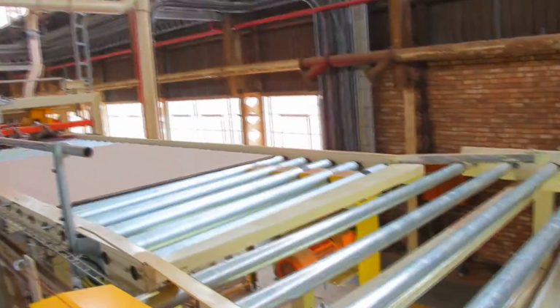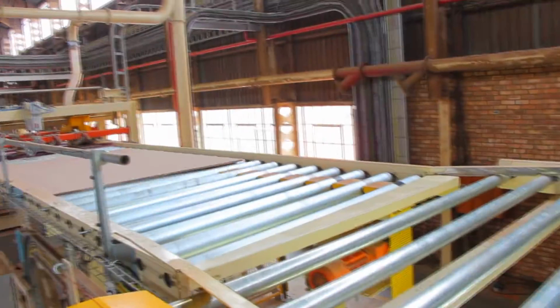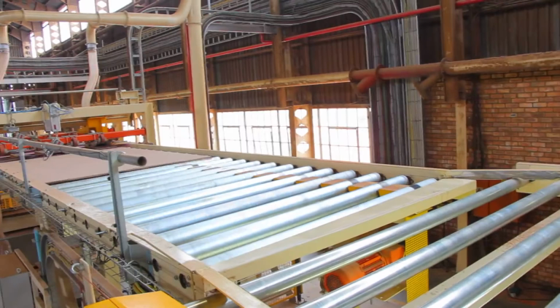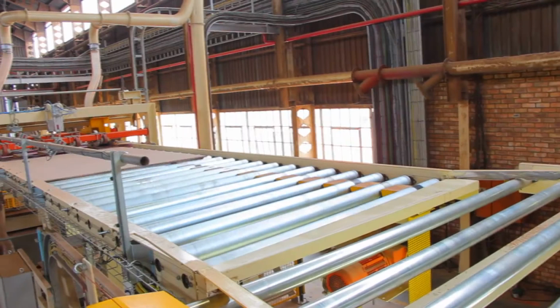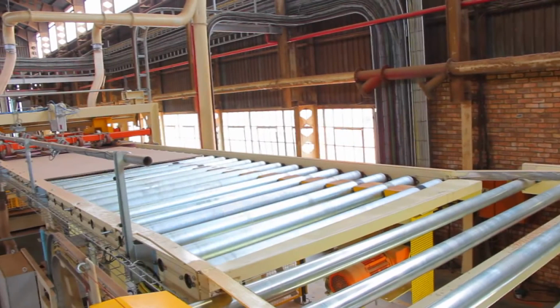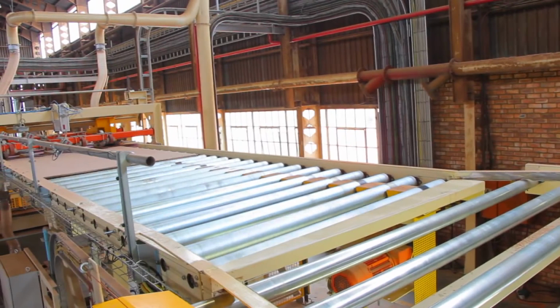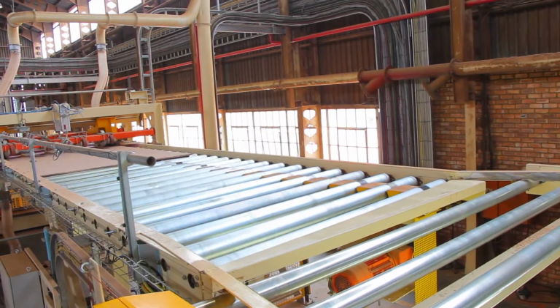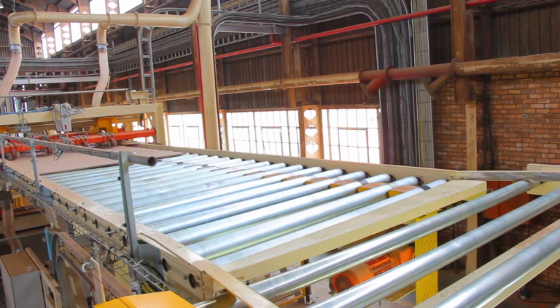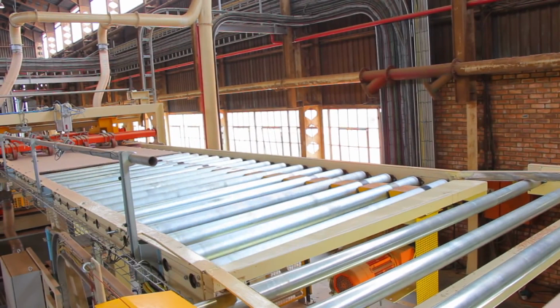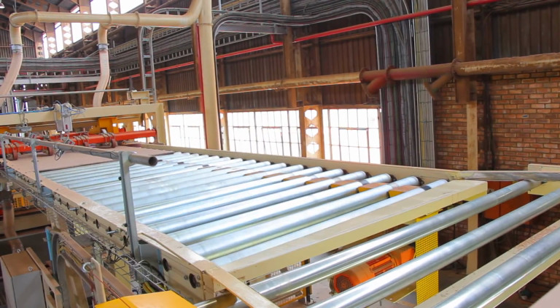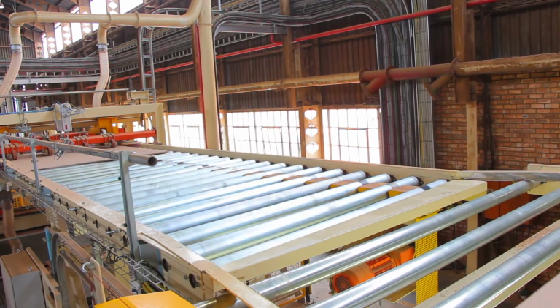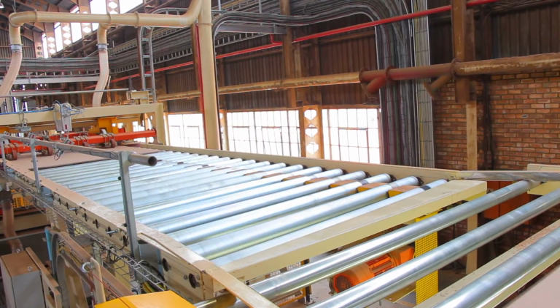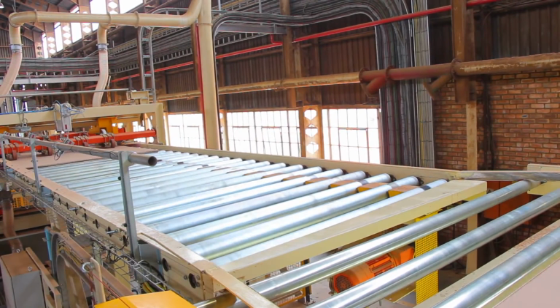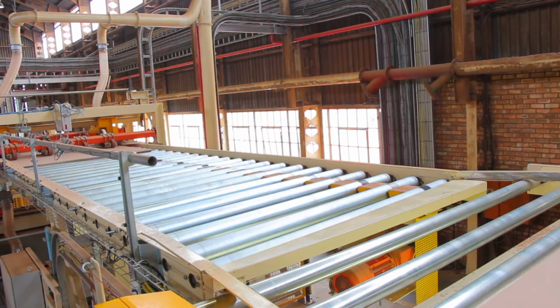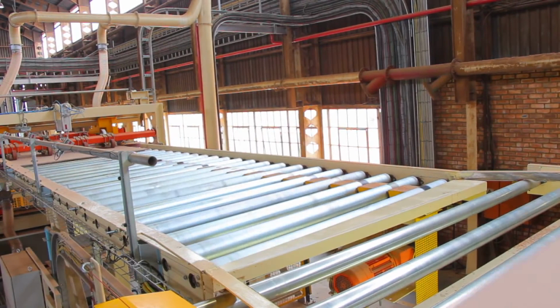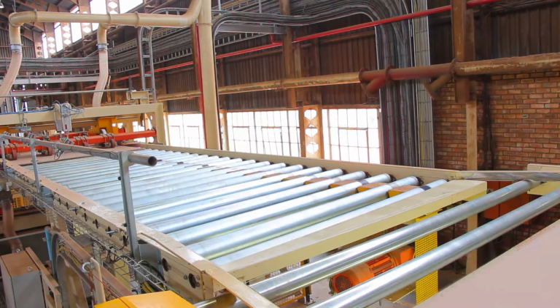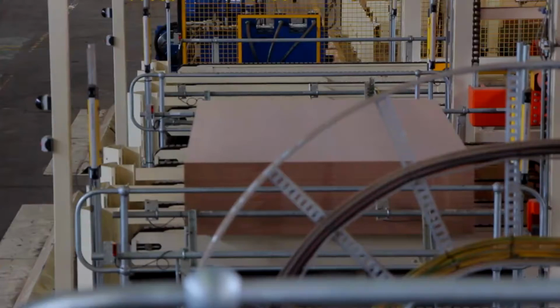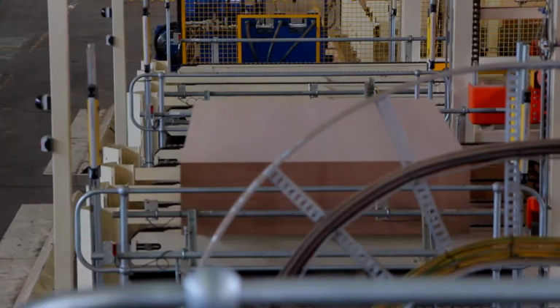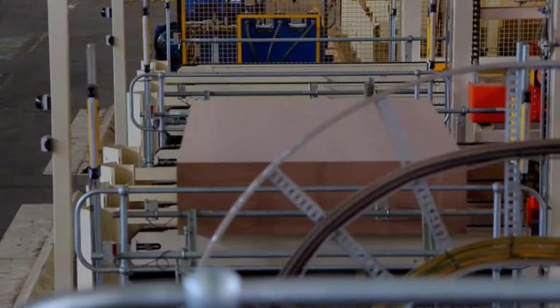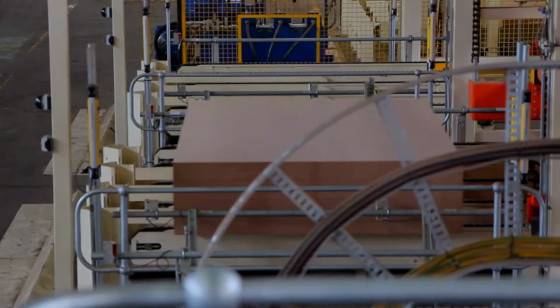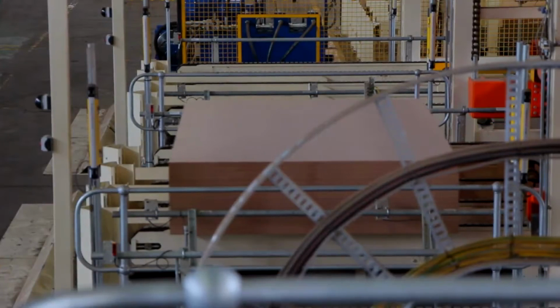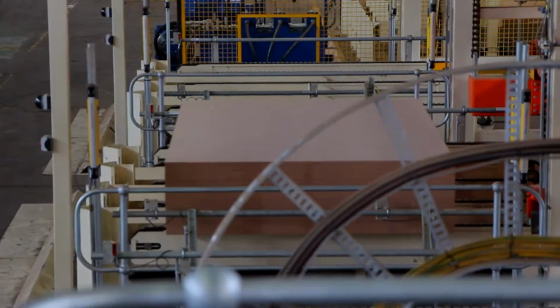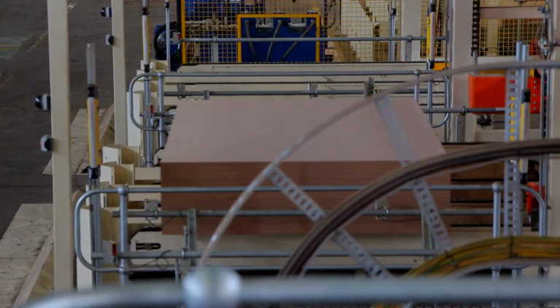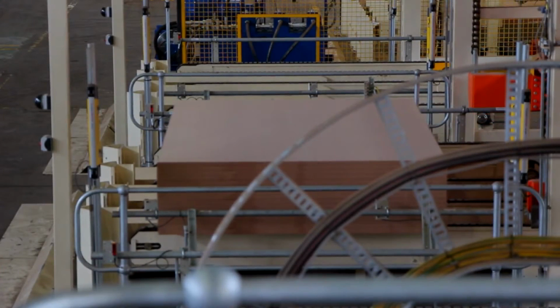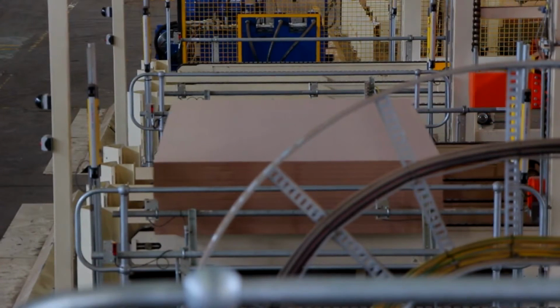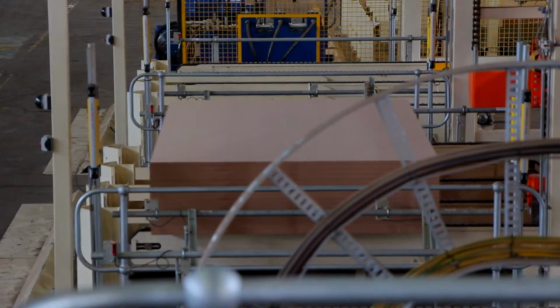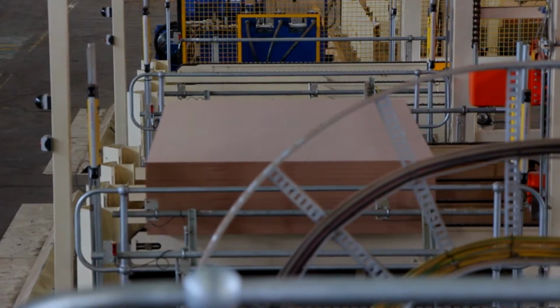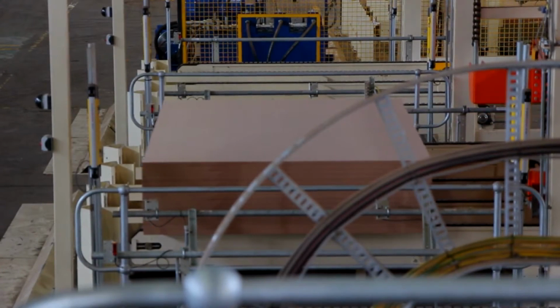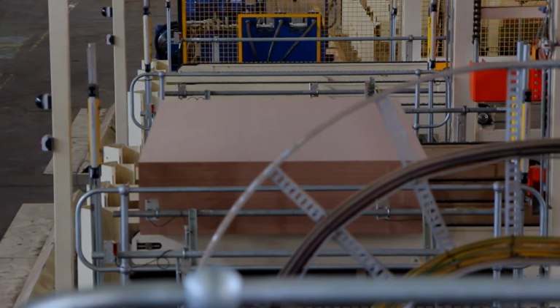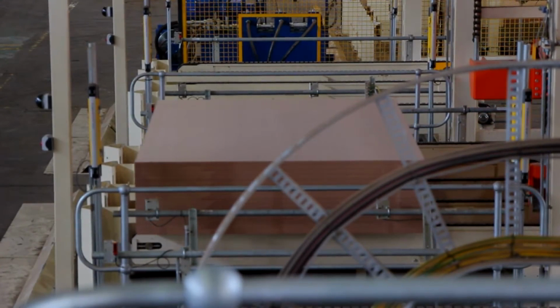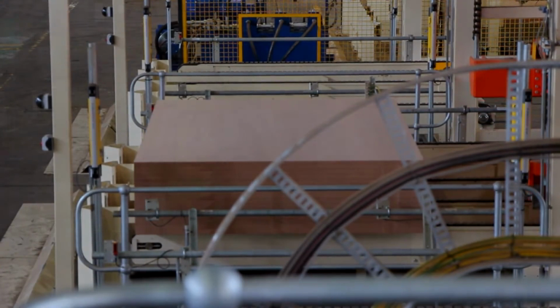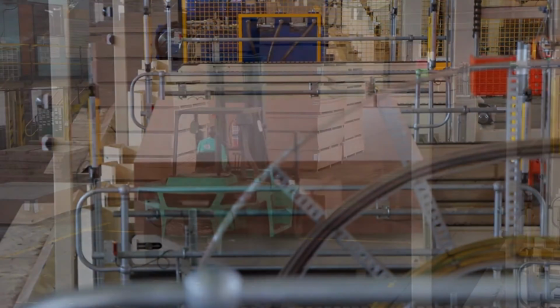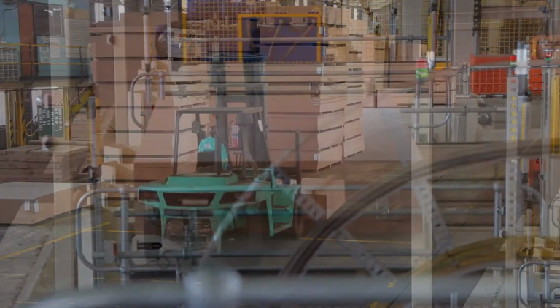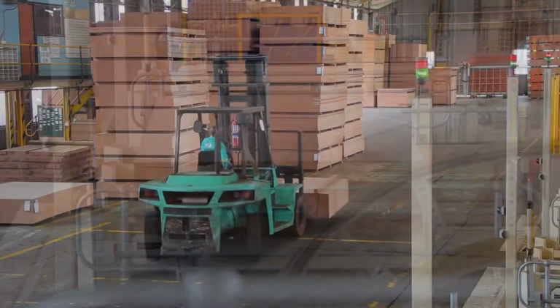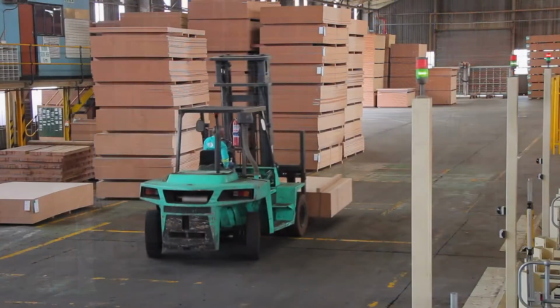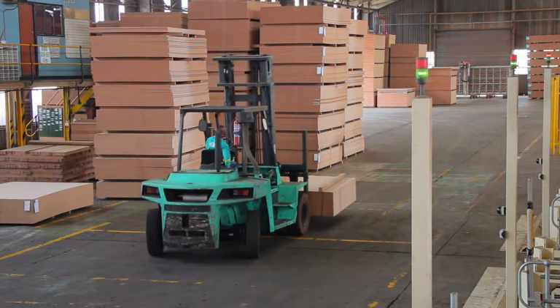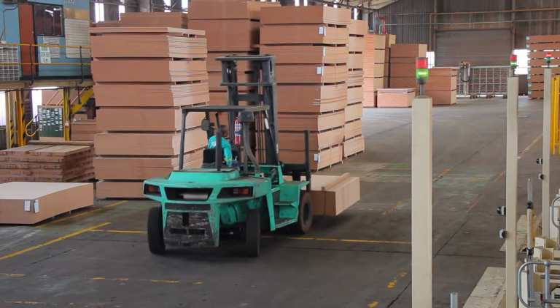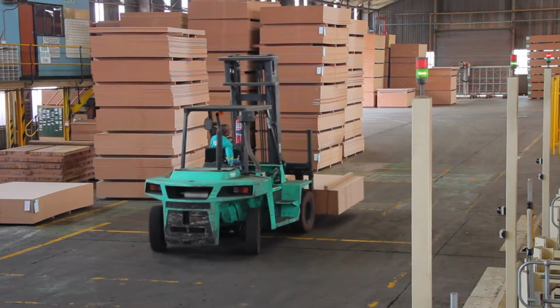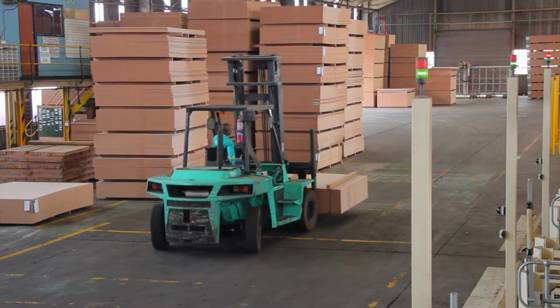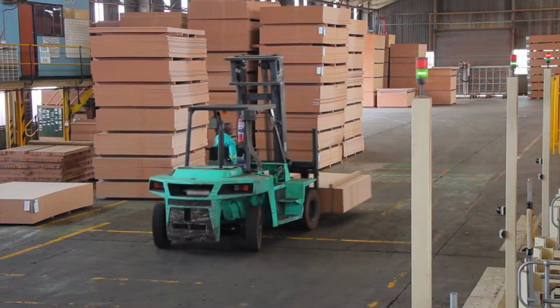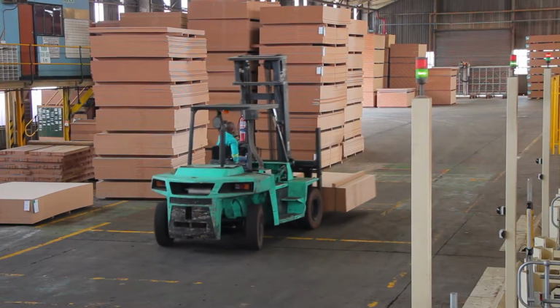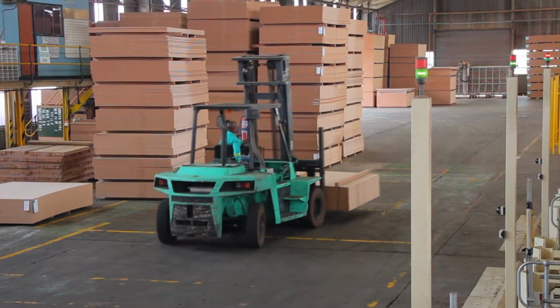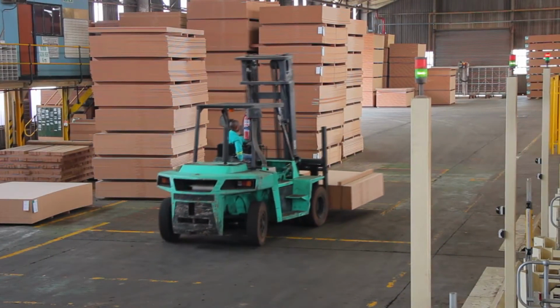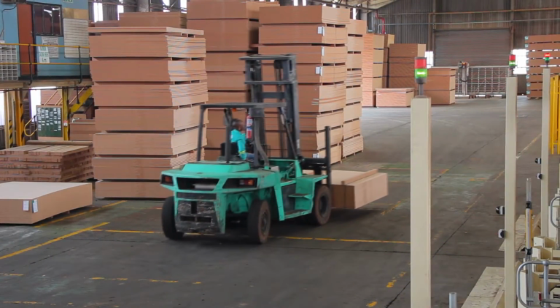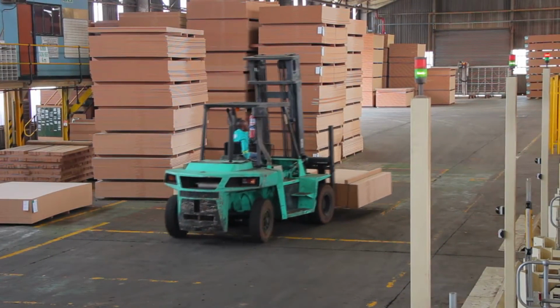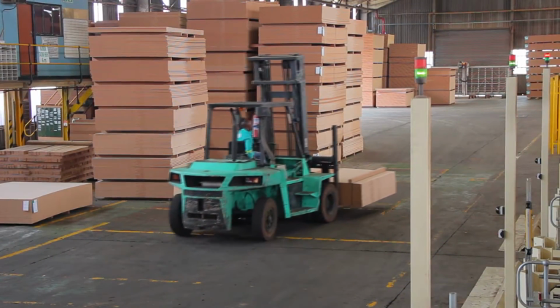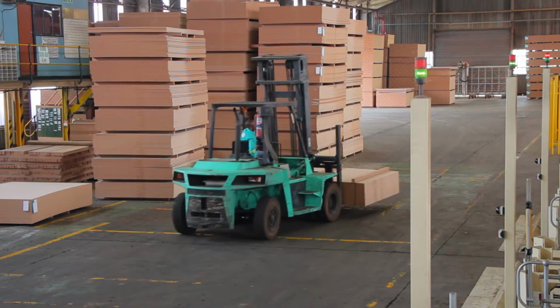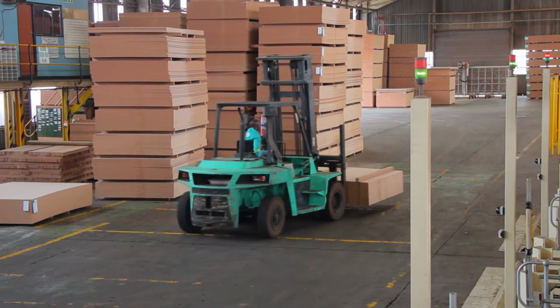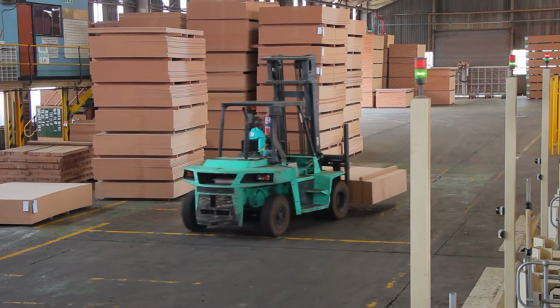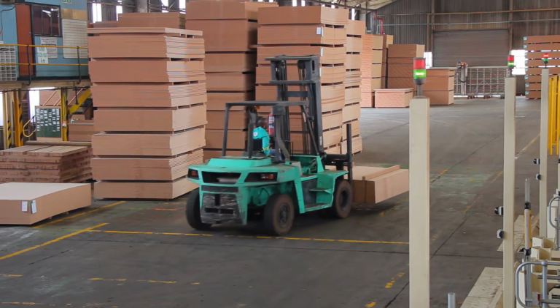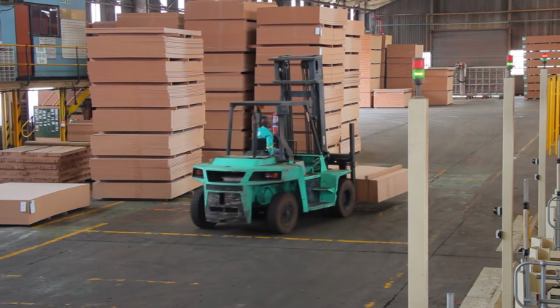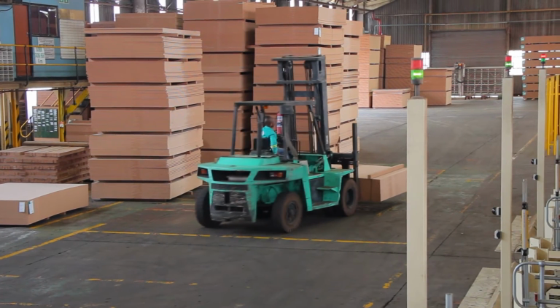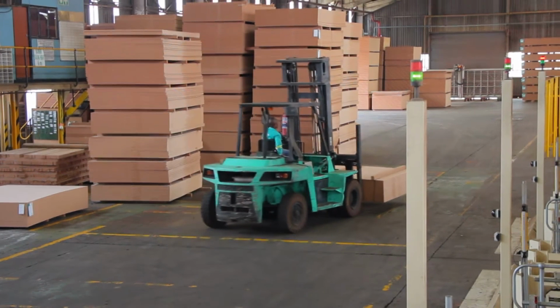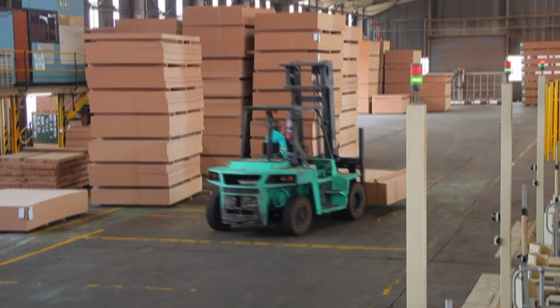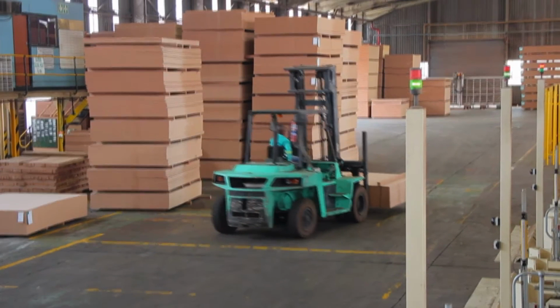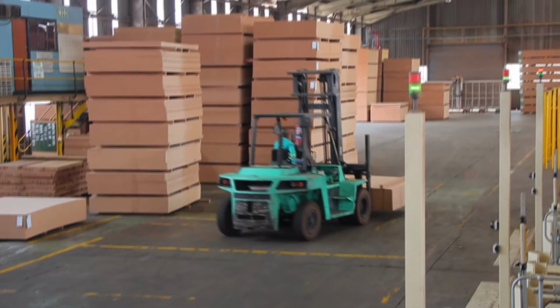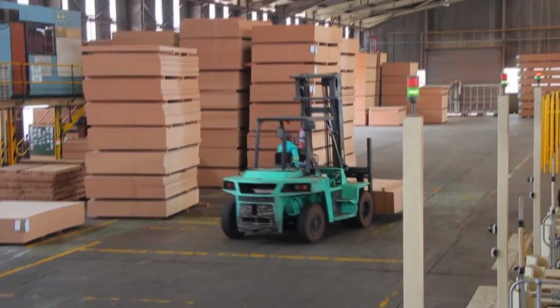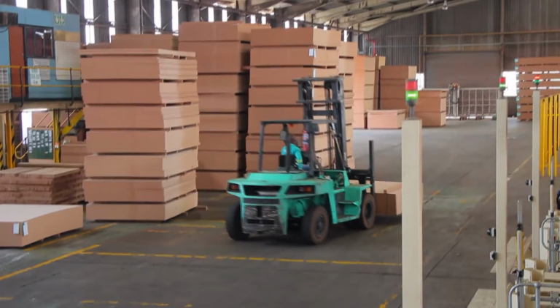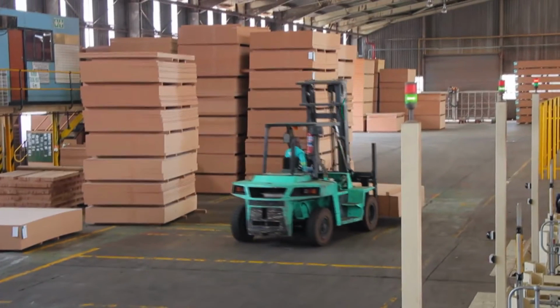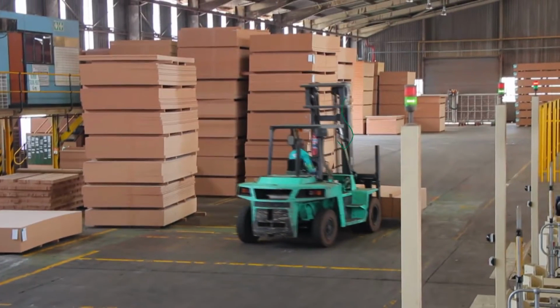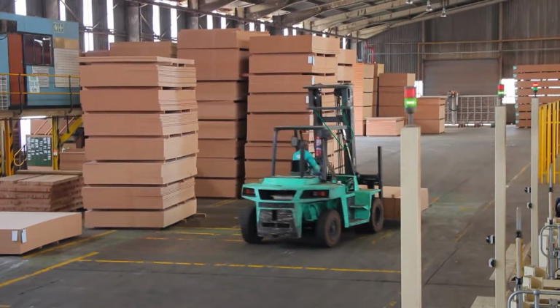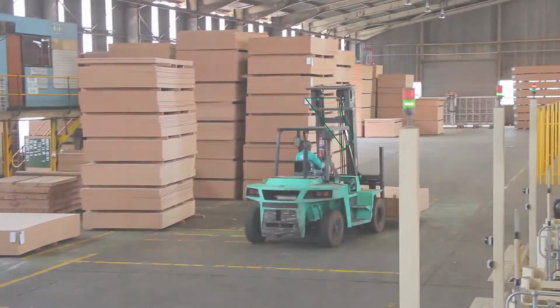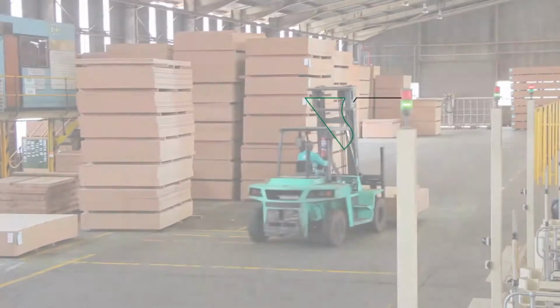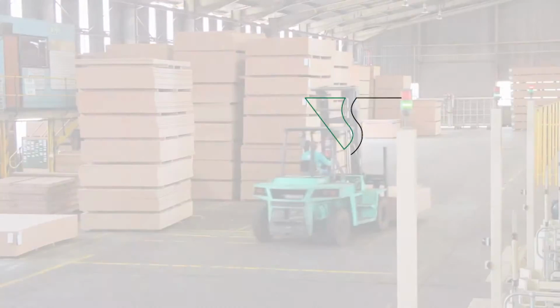The boards are finally strapped and stacked for dispatch to customers who are waiting to turn their Superwood into something great.